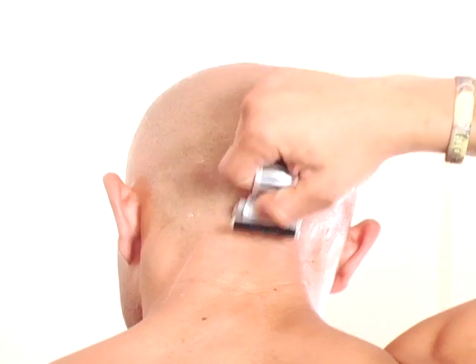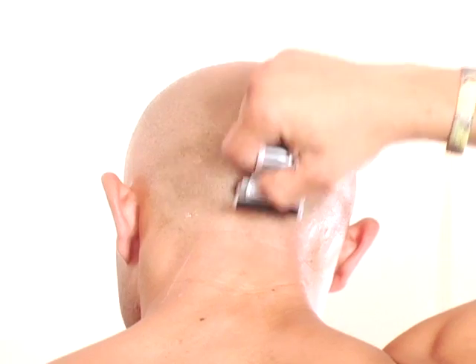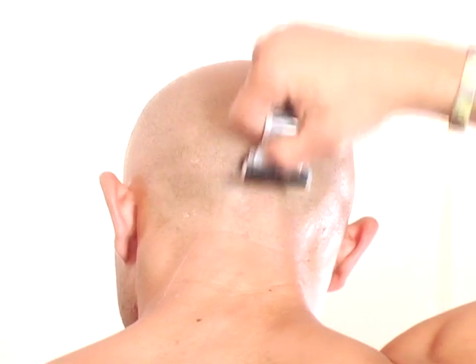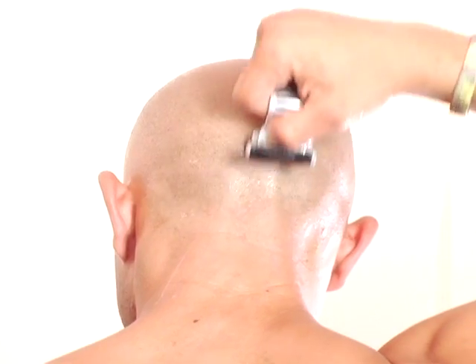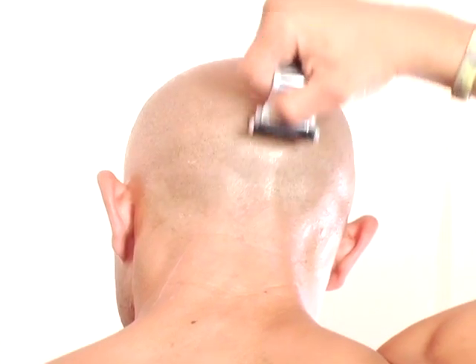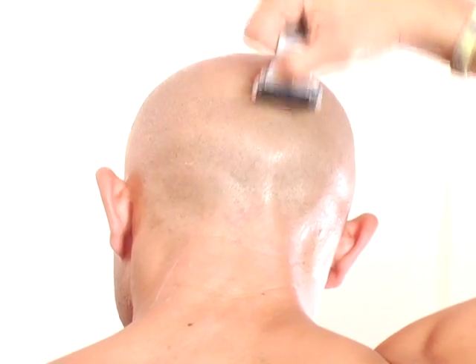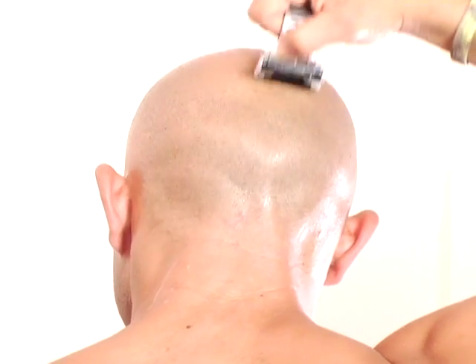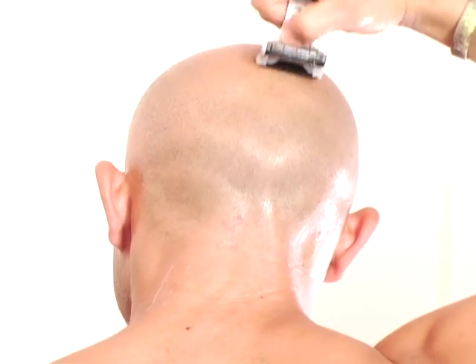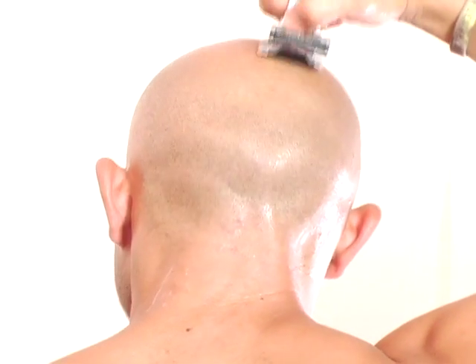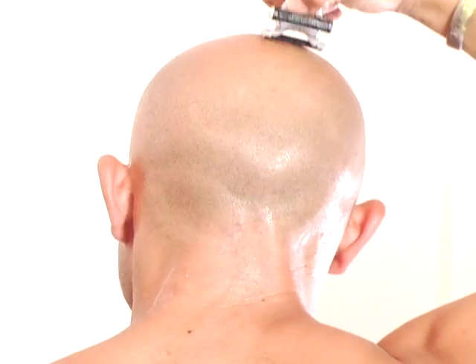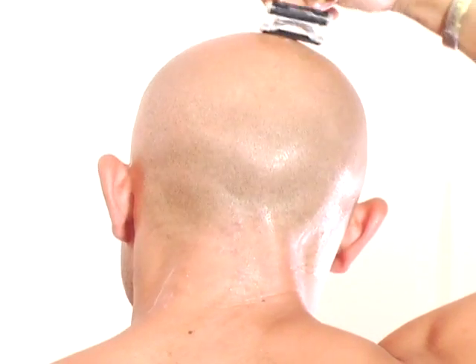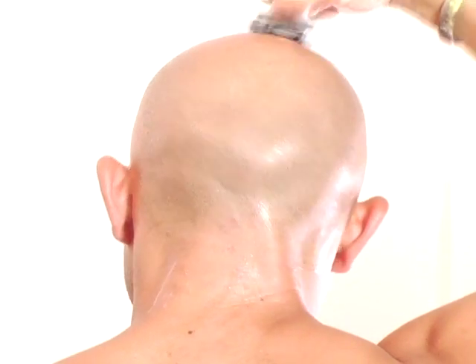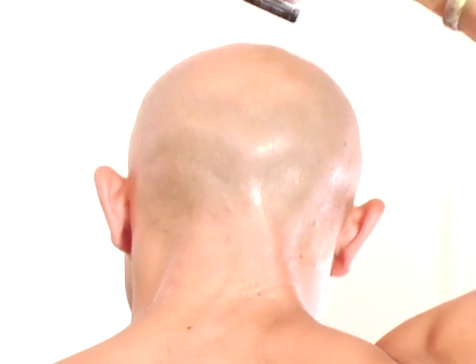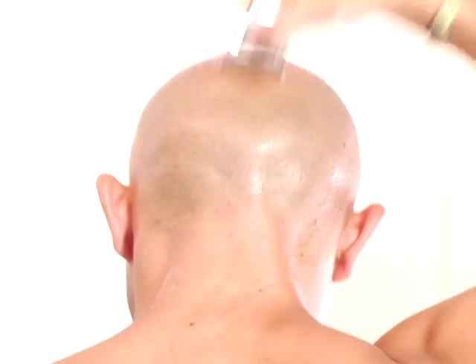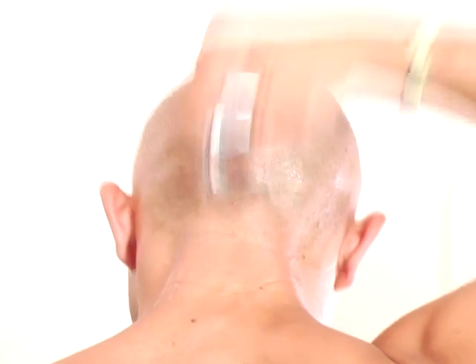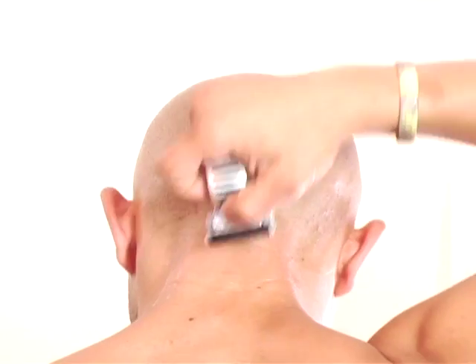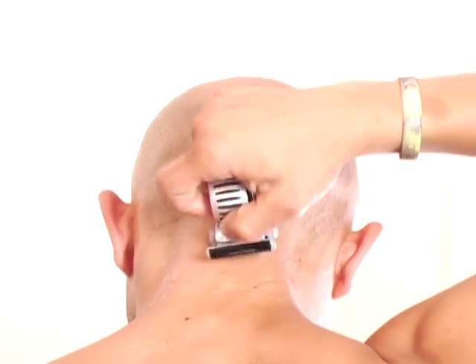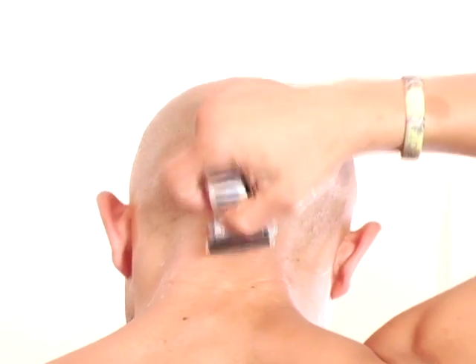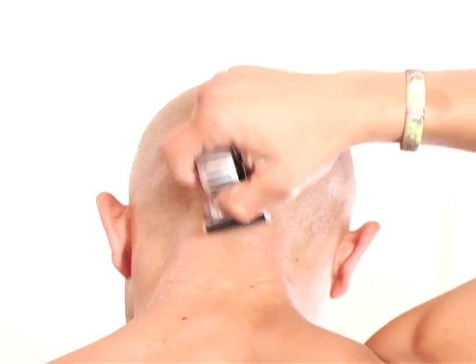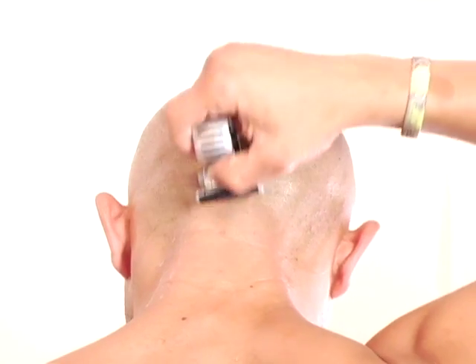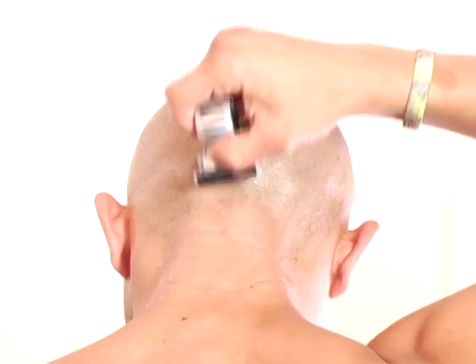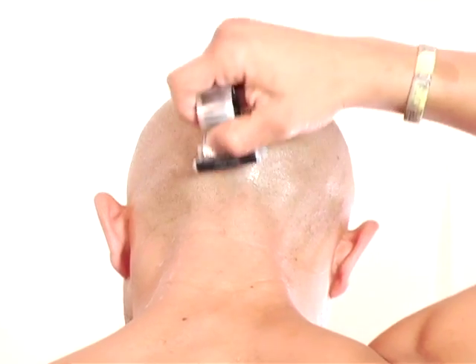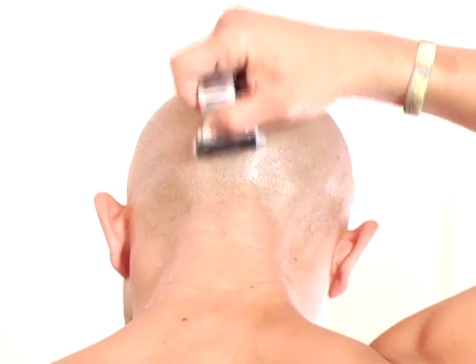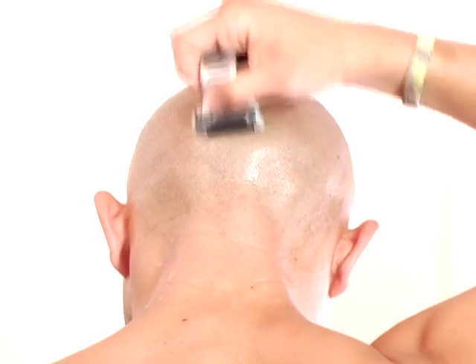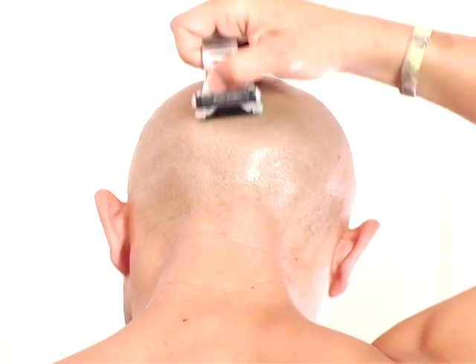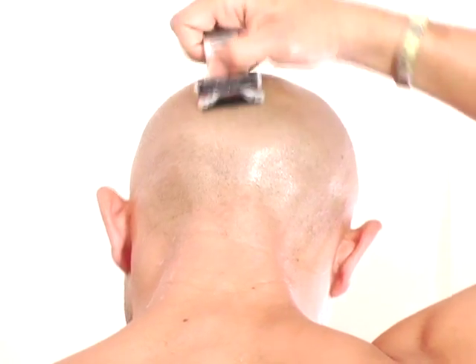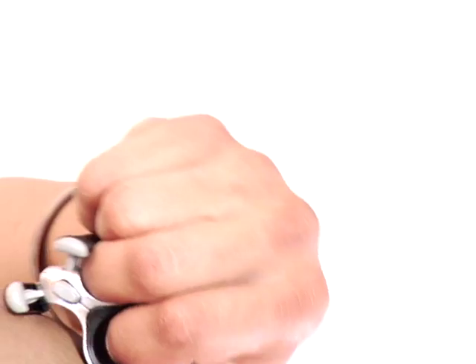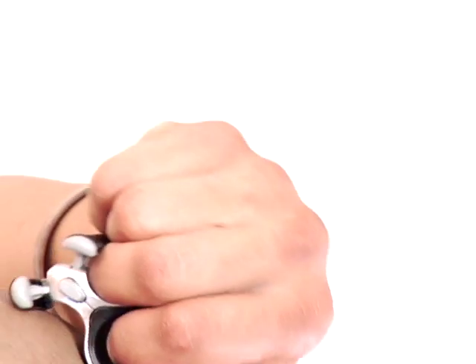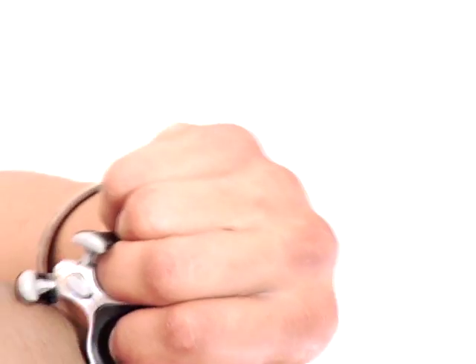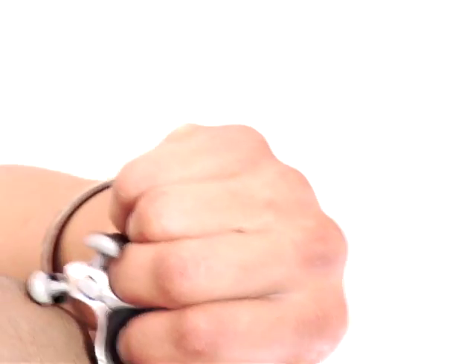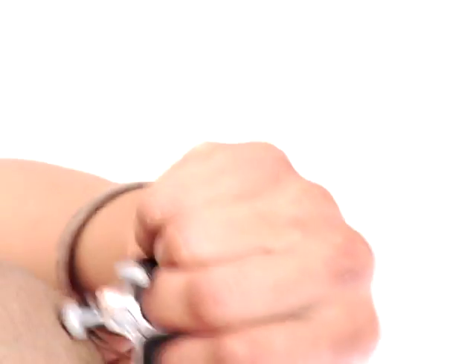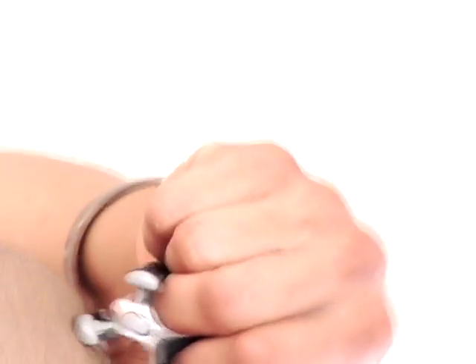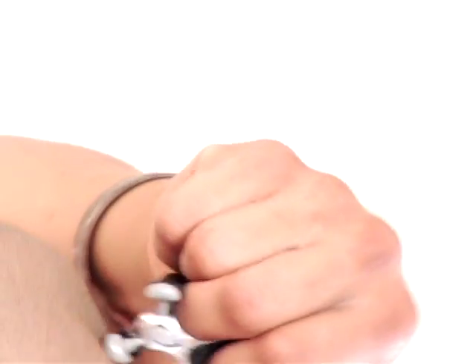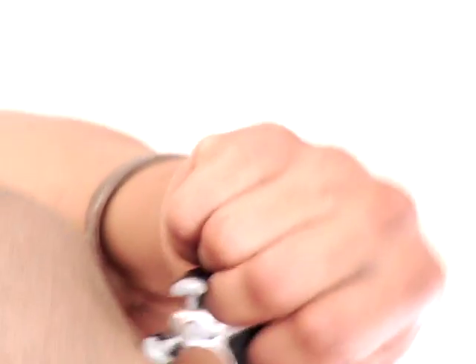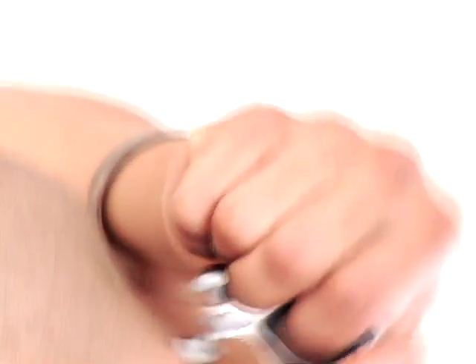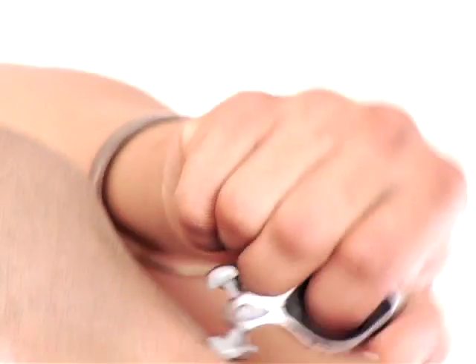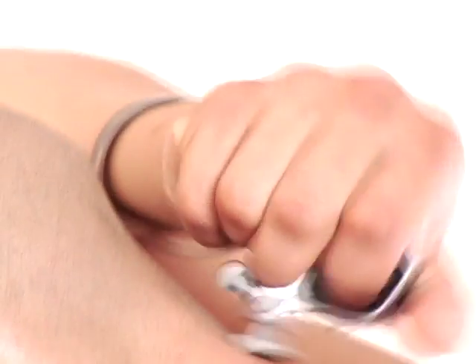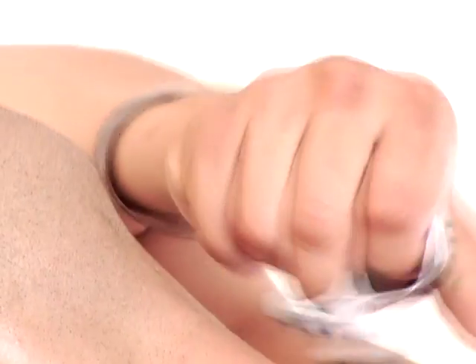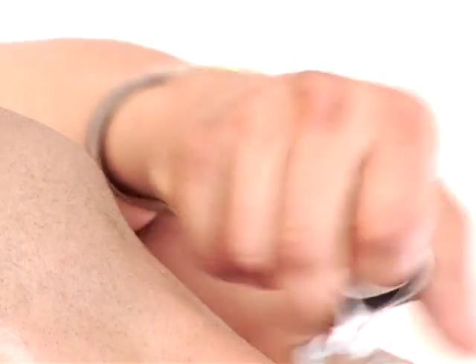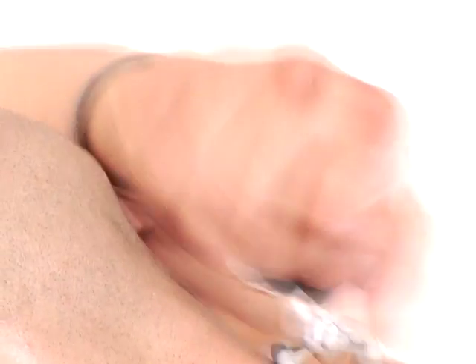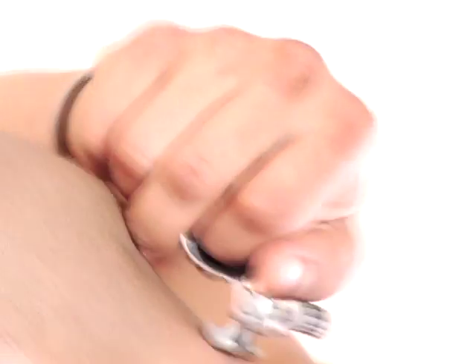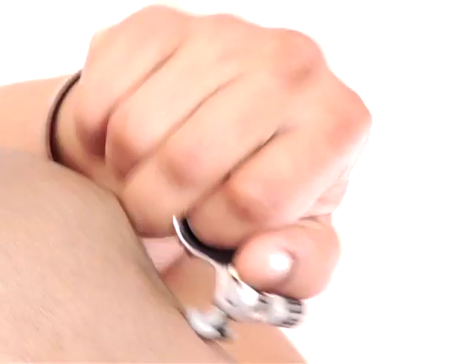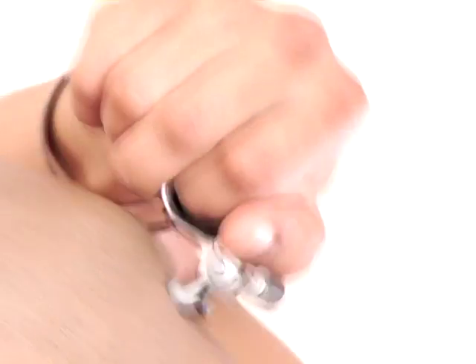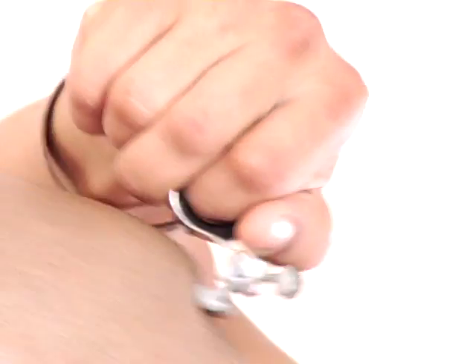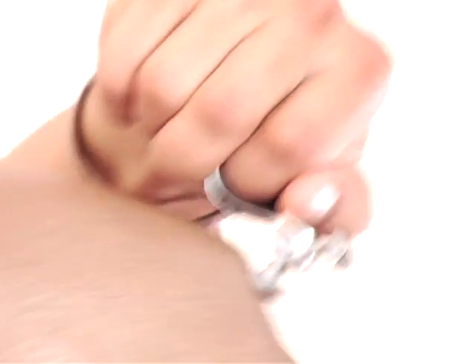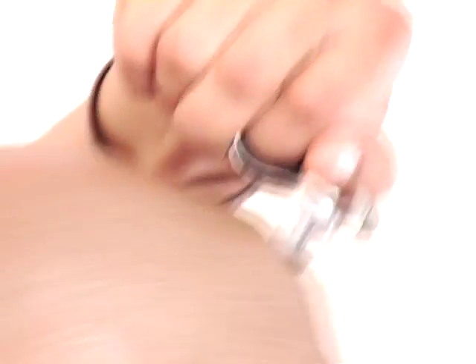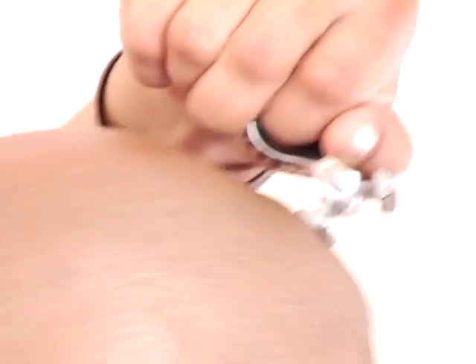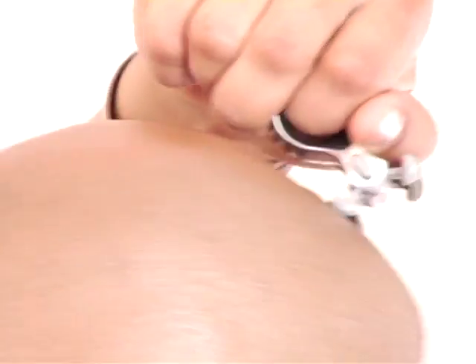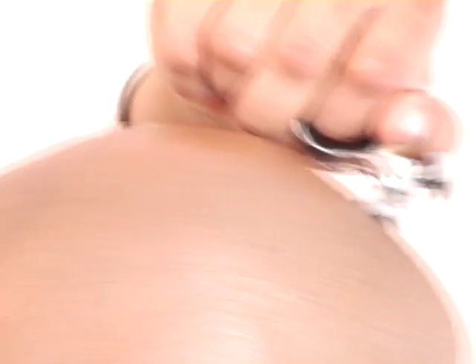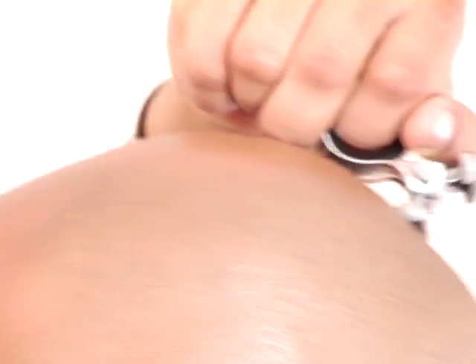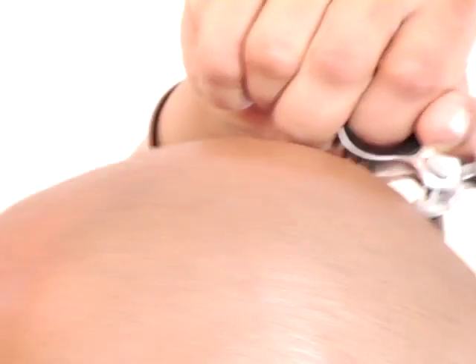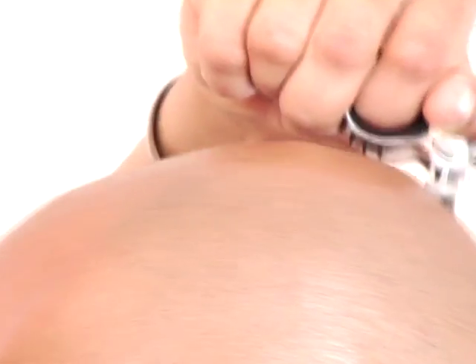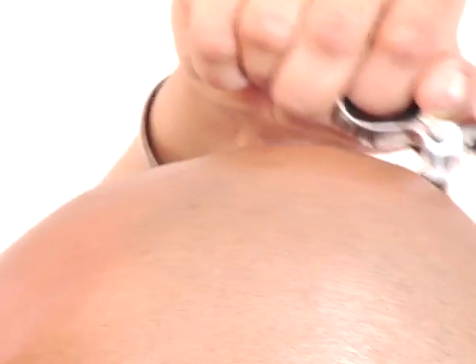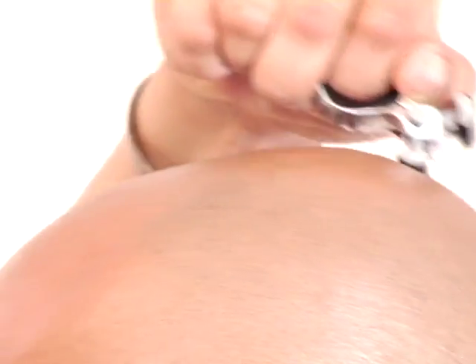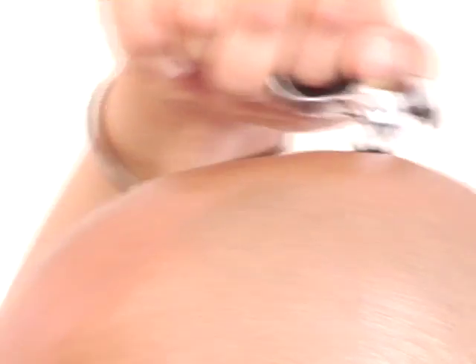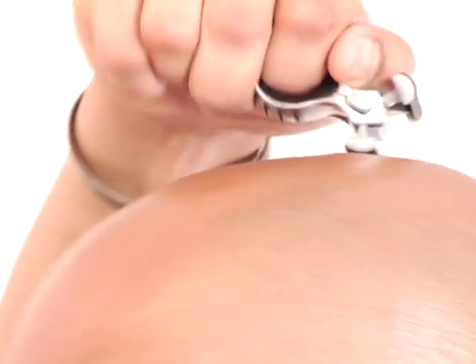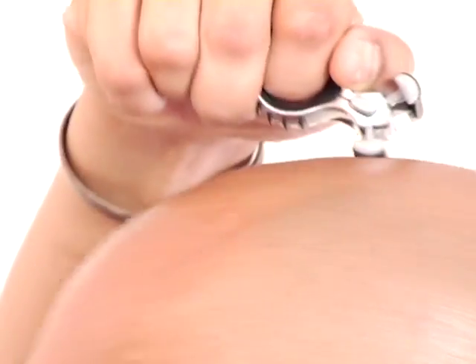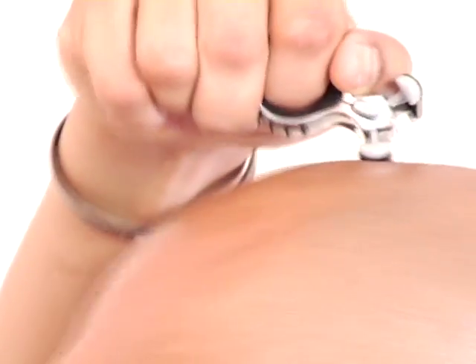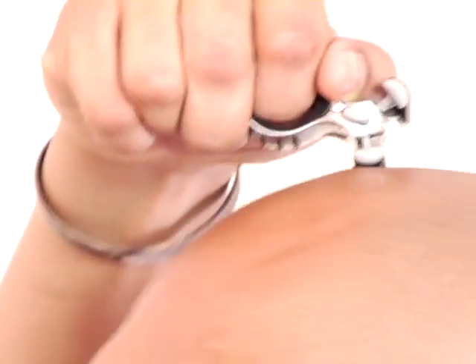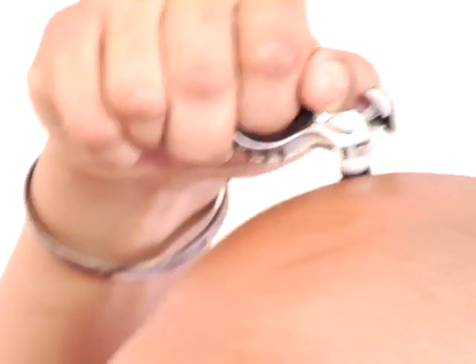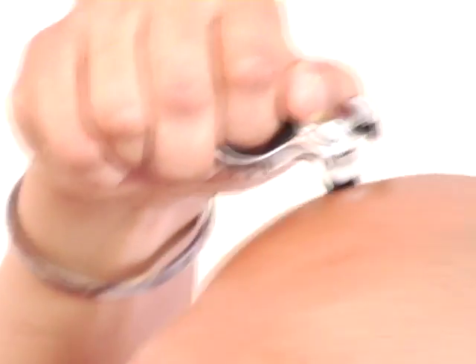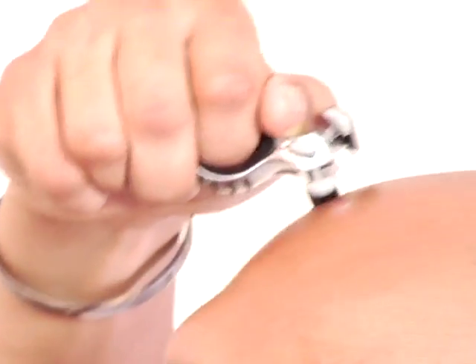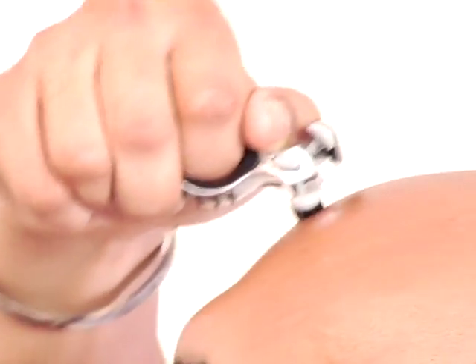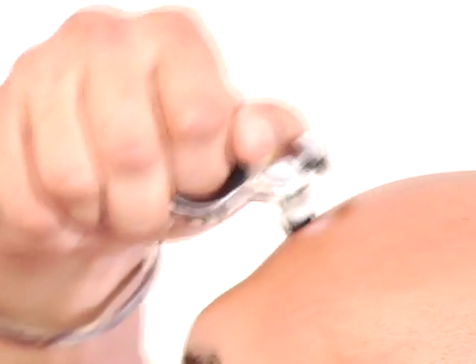I know where the blades are at all times and I can precisely control the amount of pressure I want to apply to the razor while shaving.